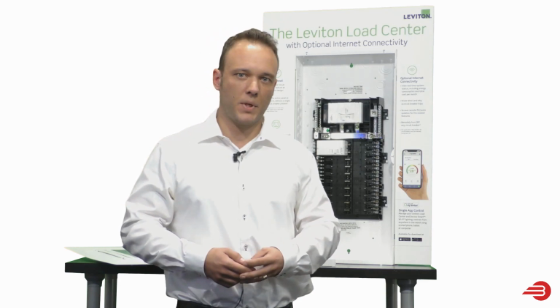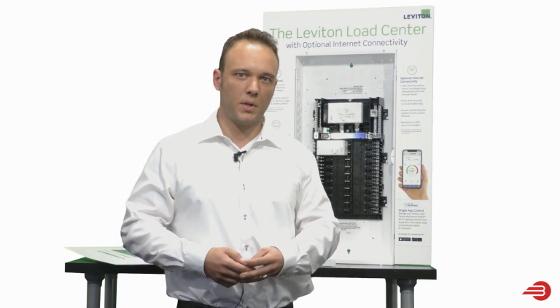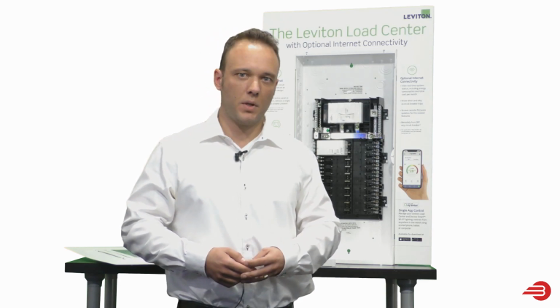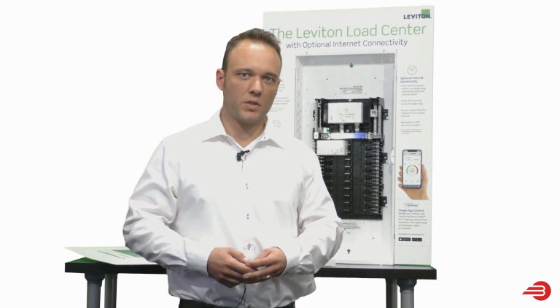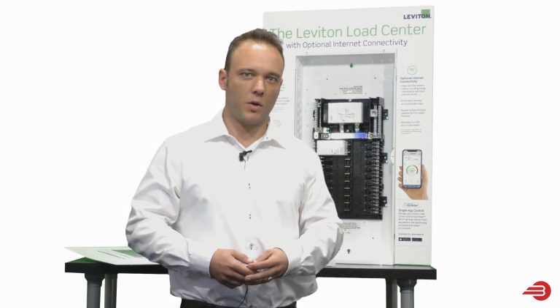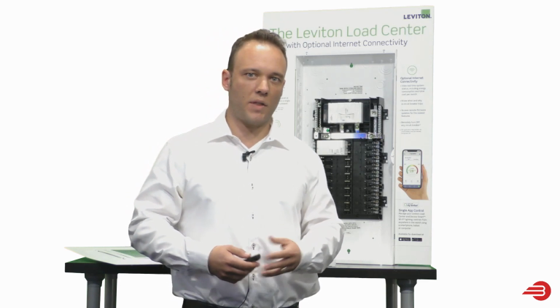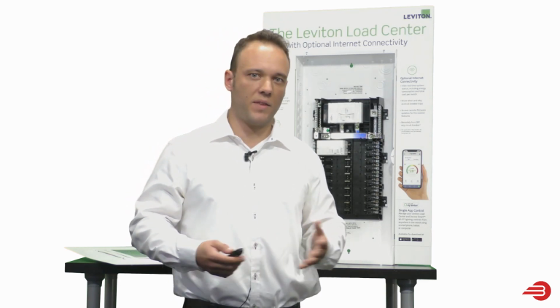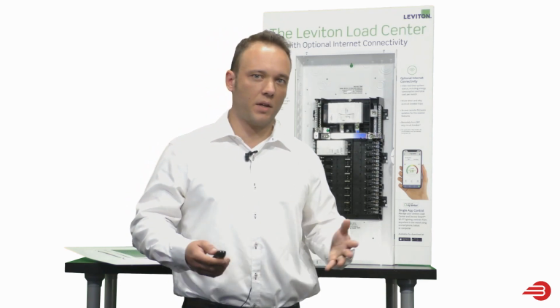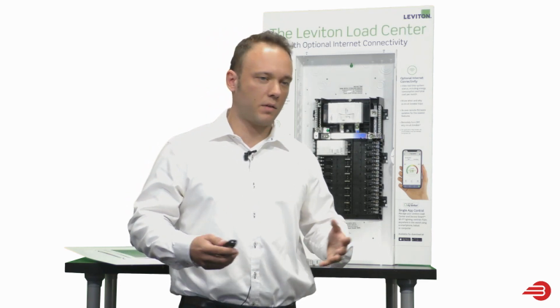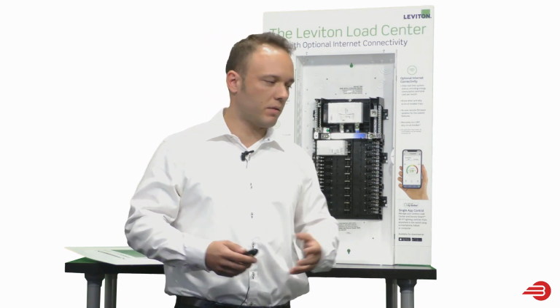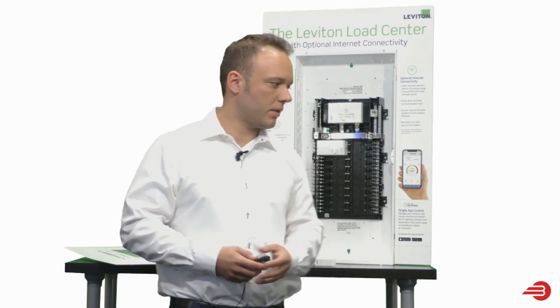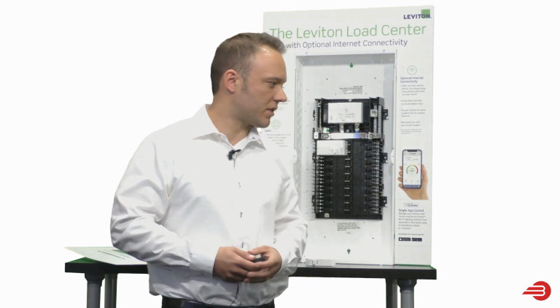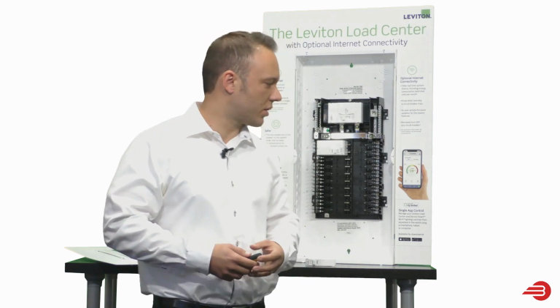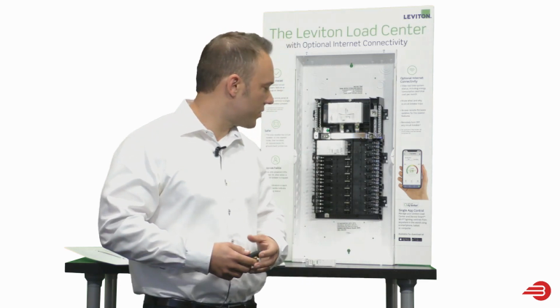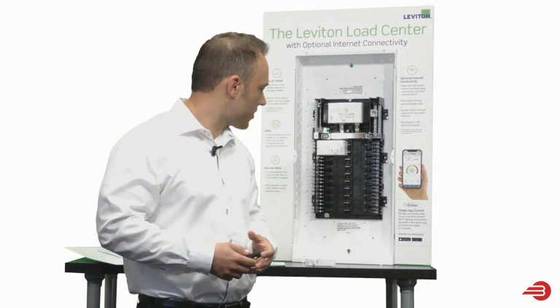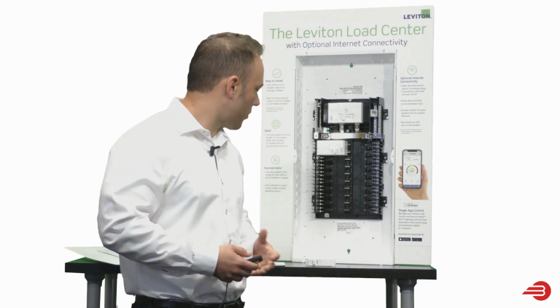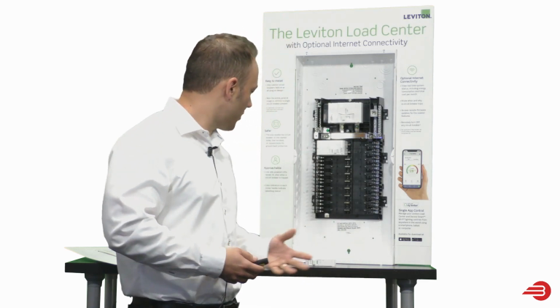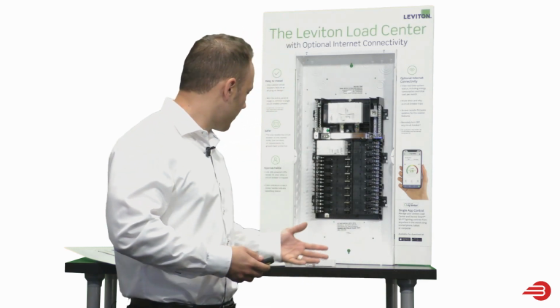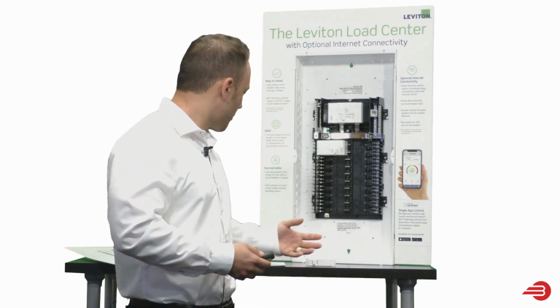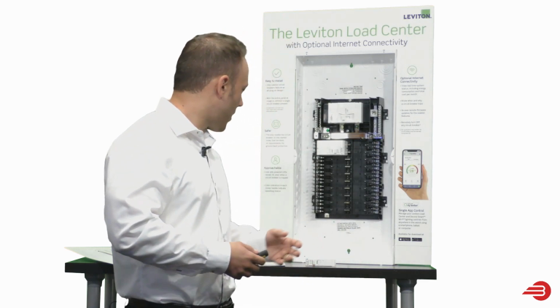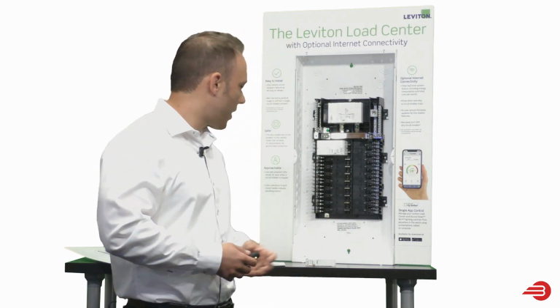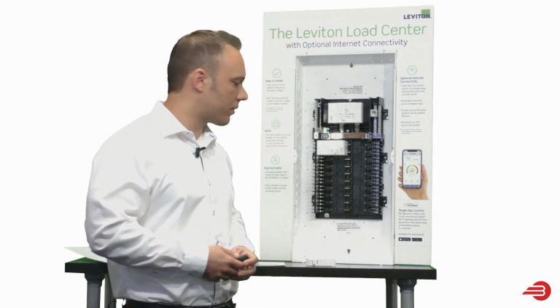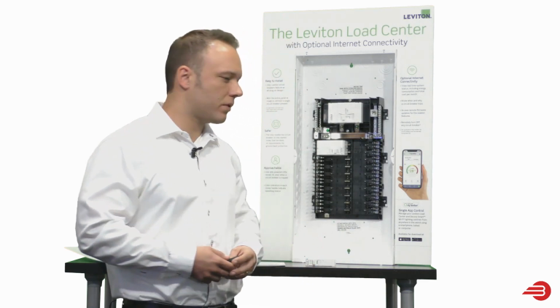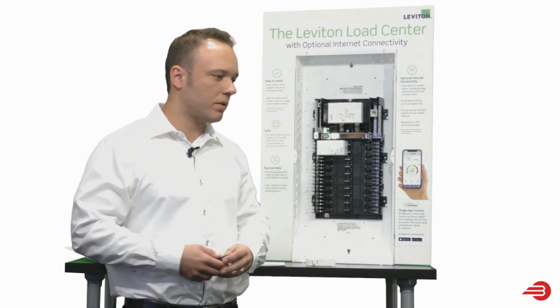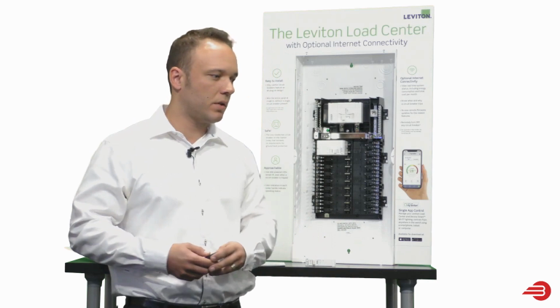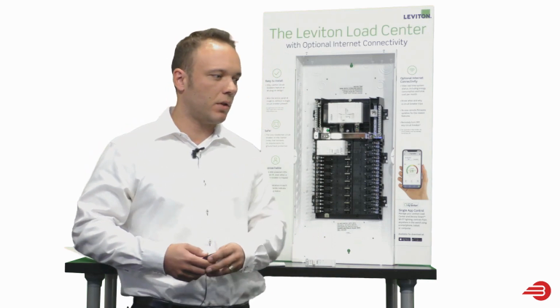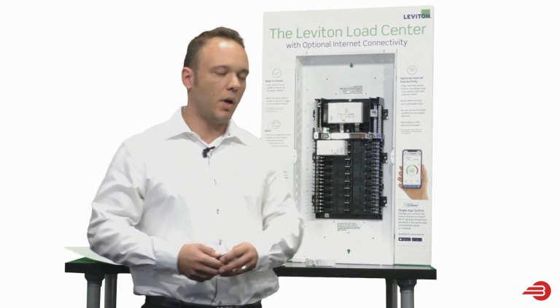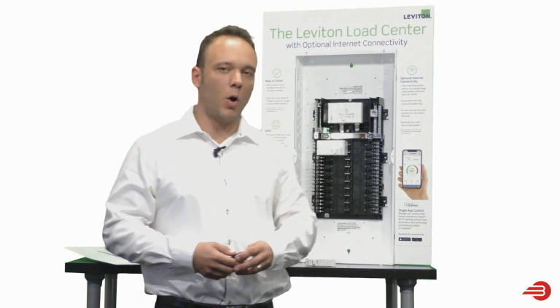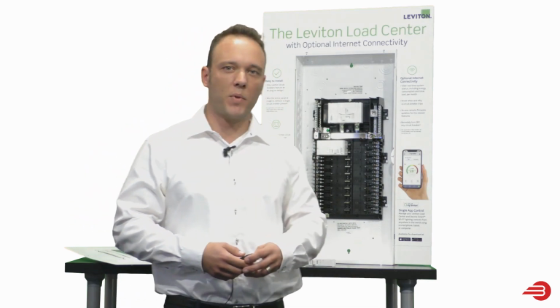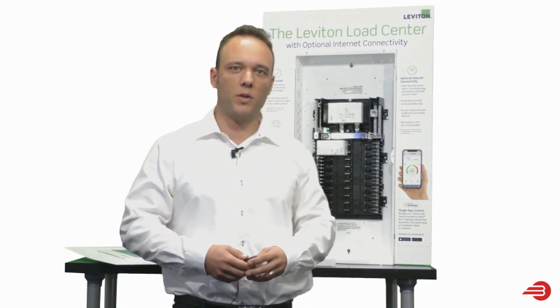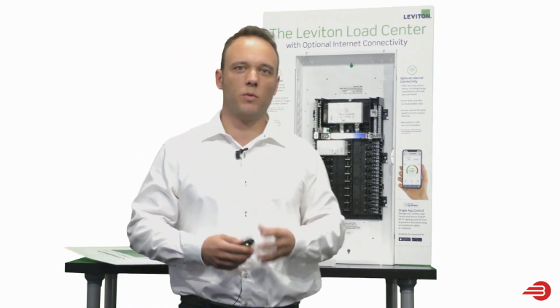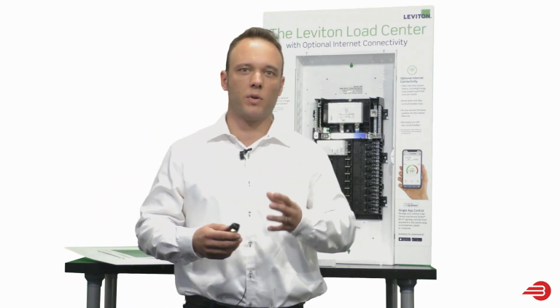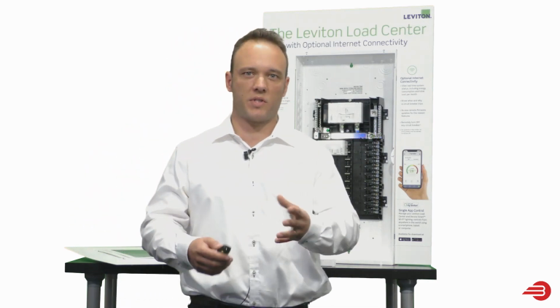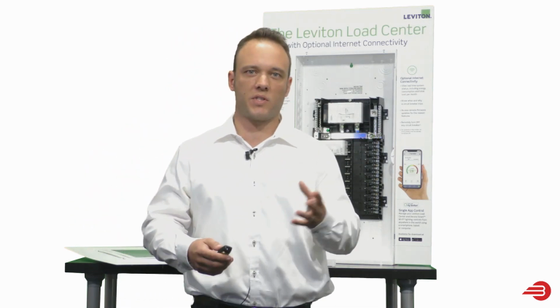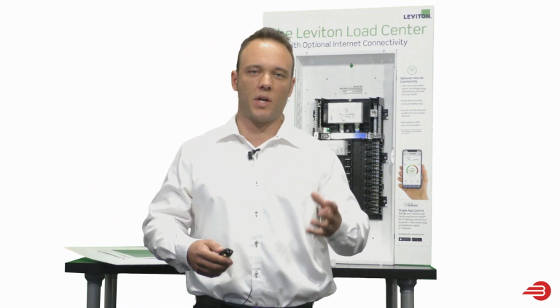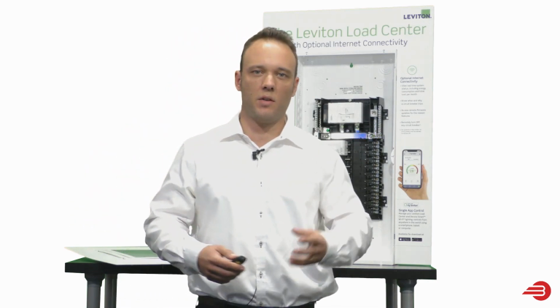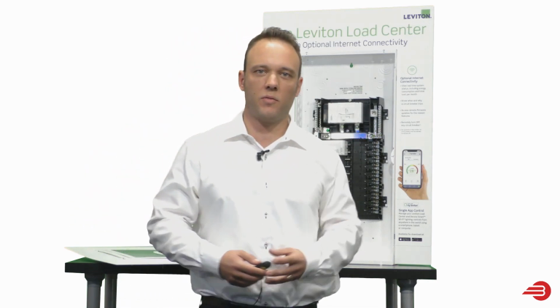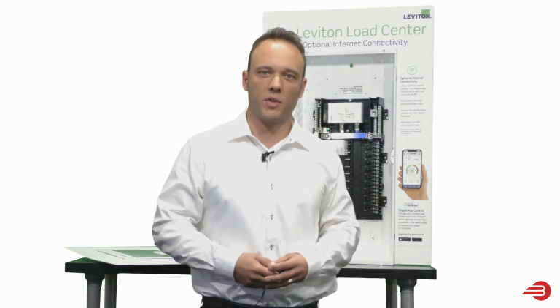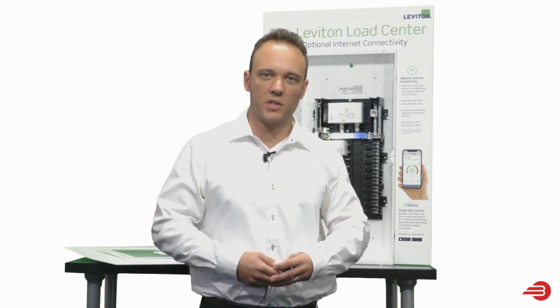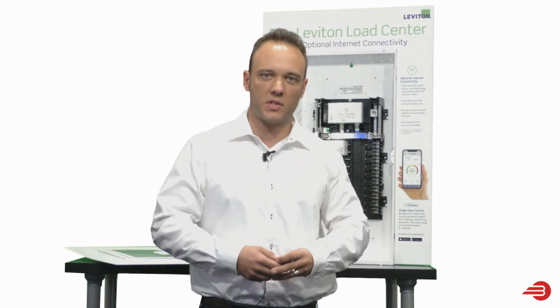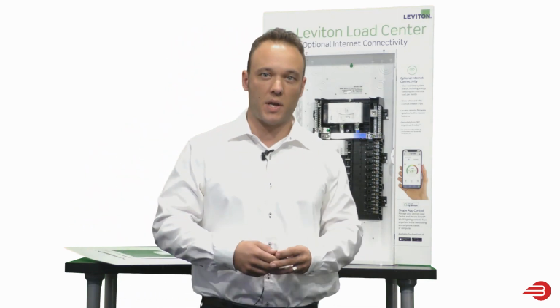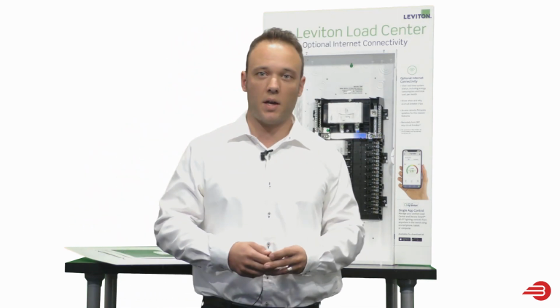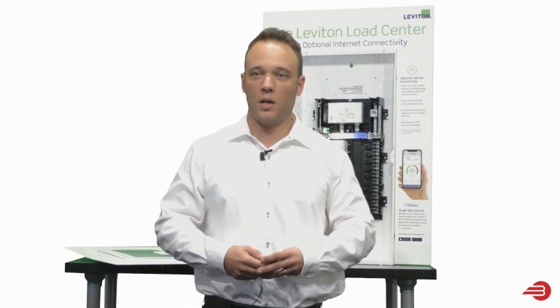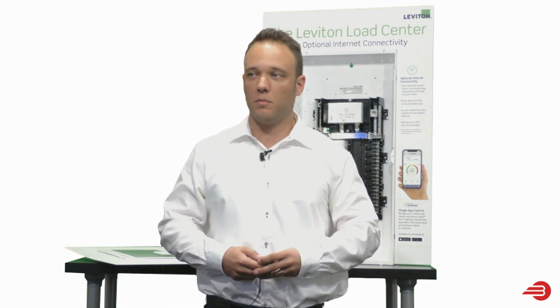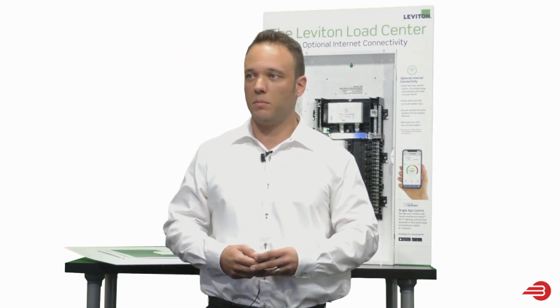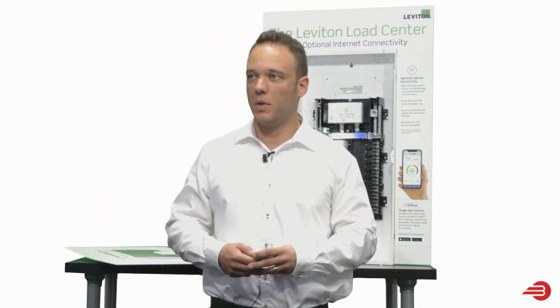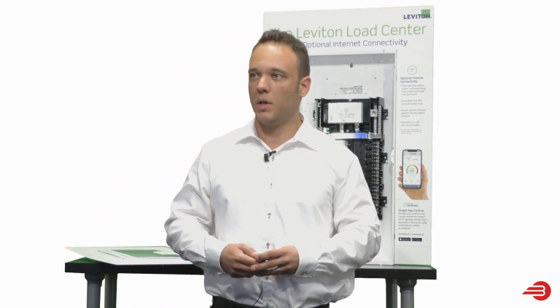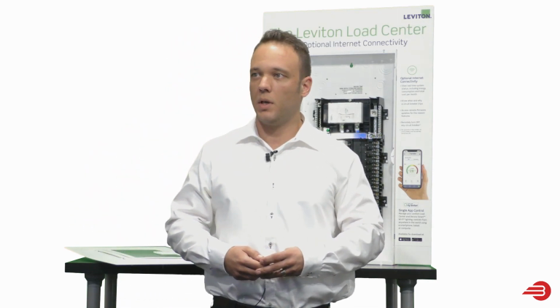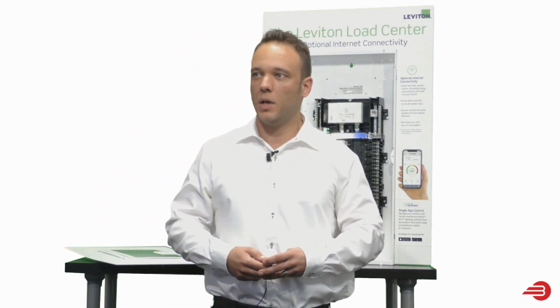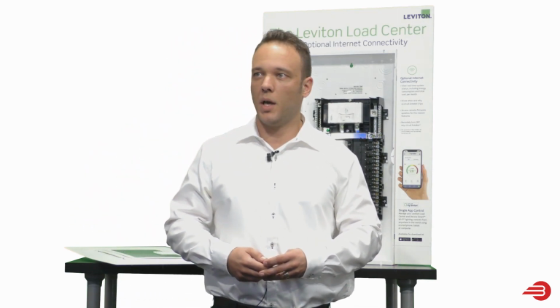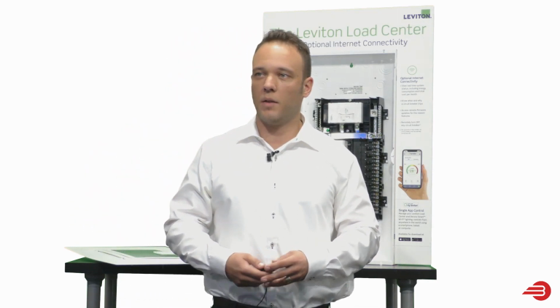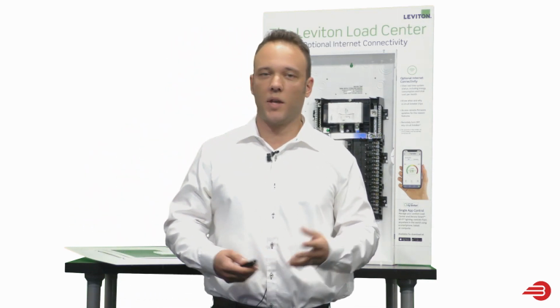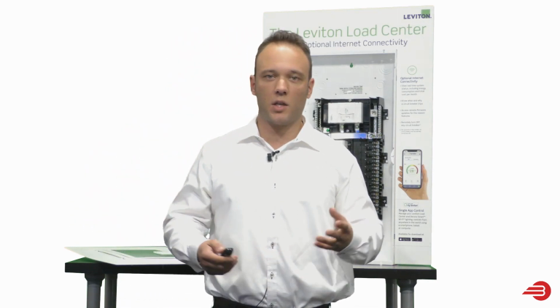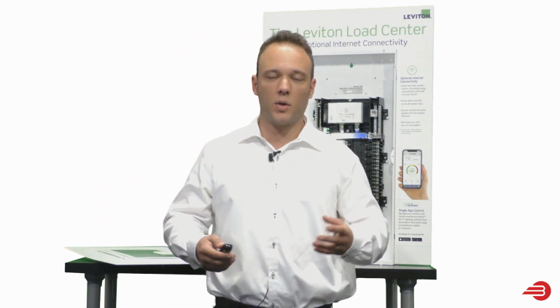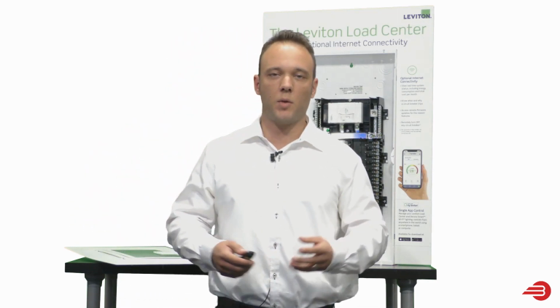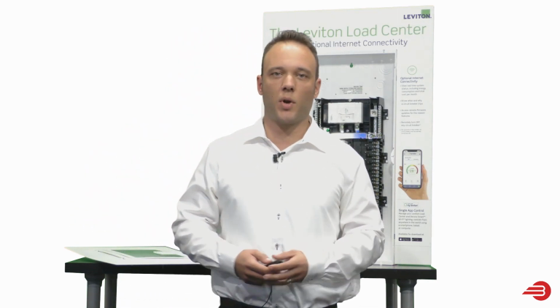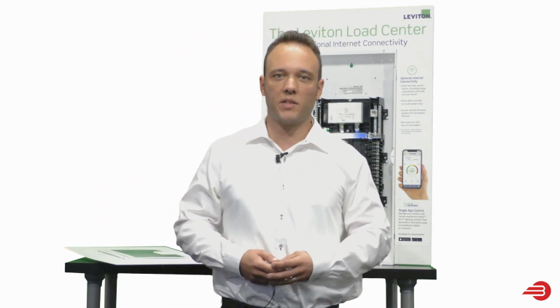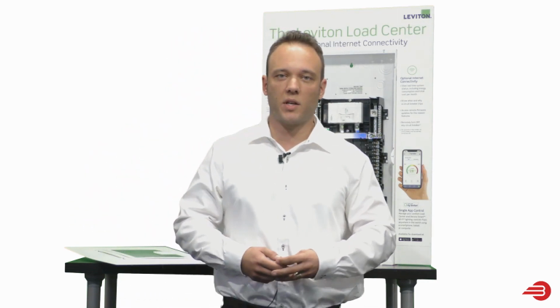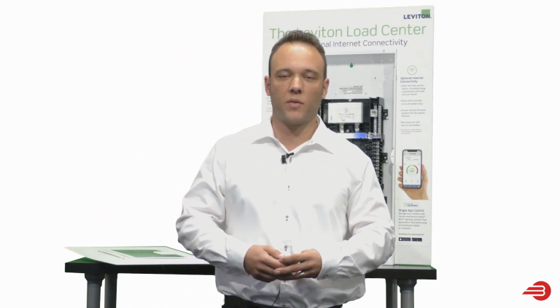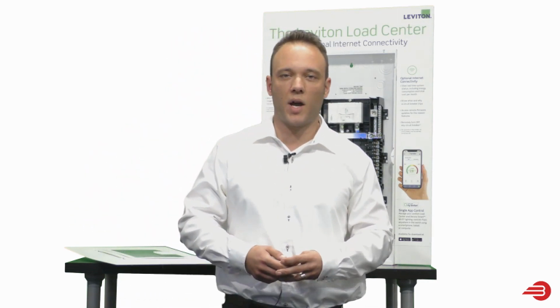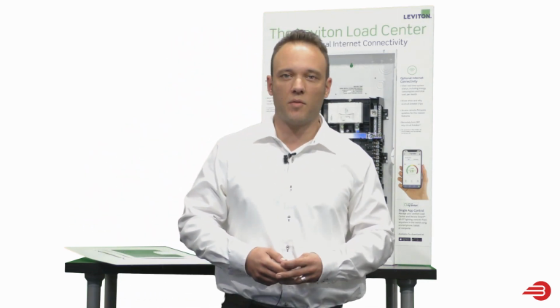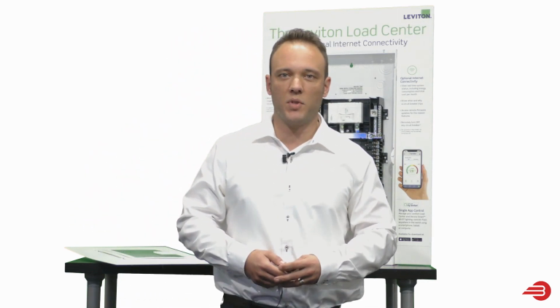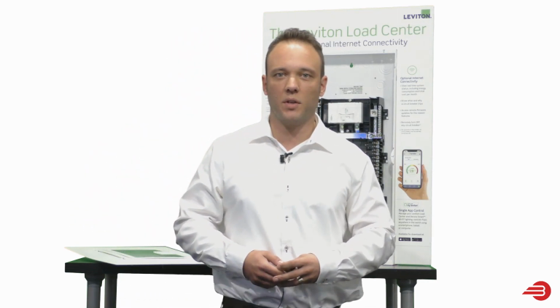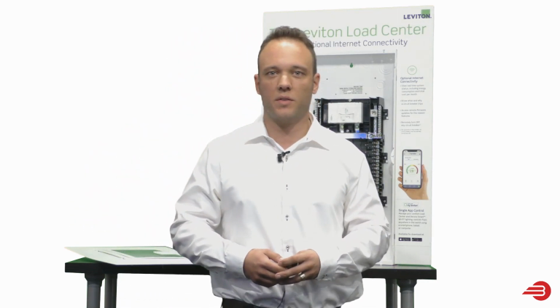So I think that's a good summary of the product. I hope that you are as excited for this as I am. And thank you again, BrightTech, for having me here today.